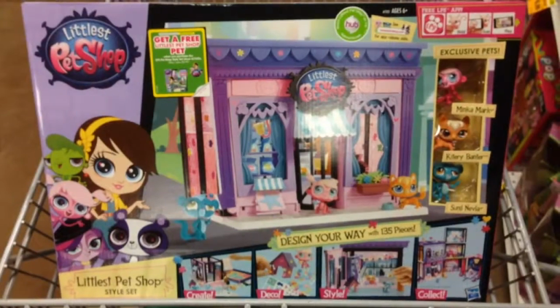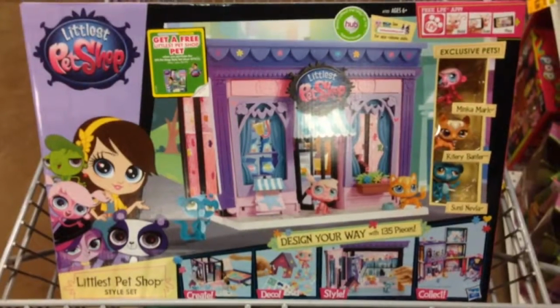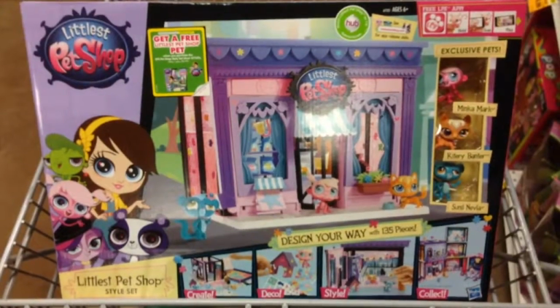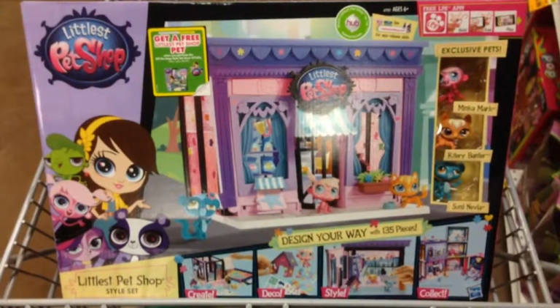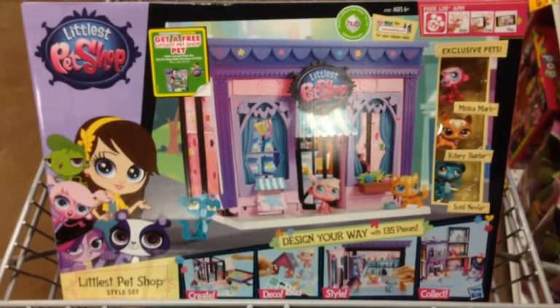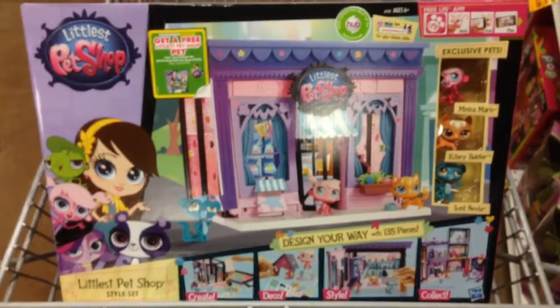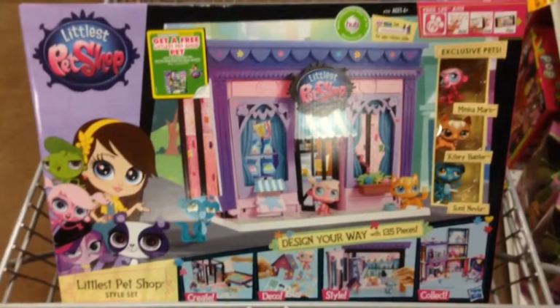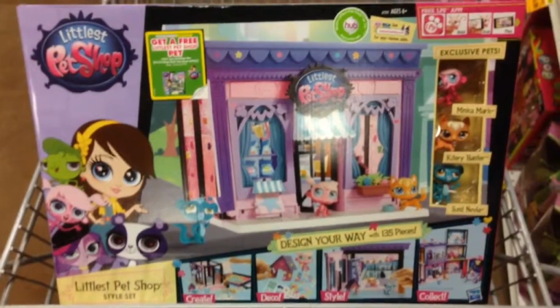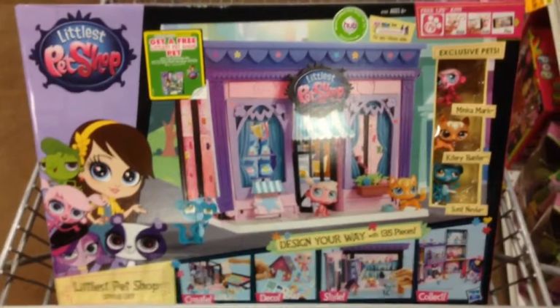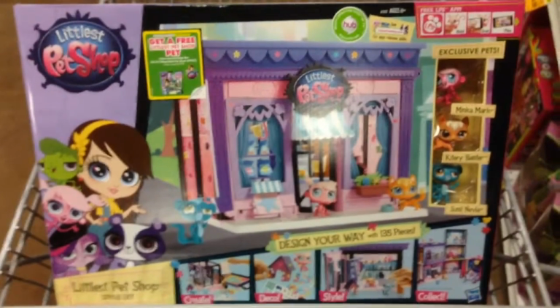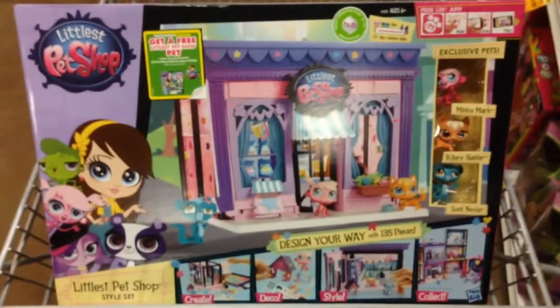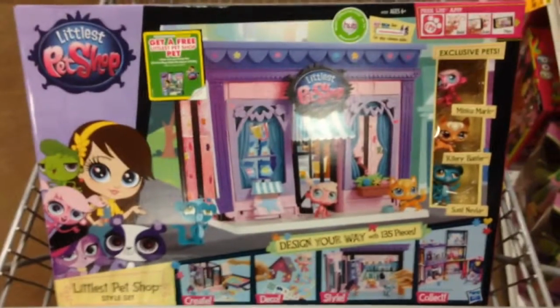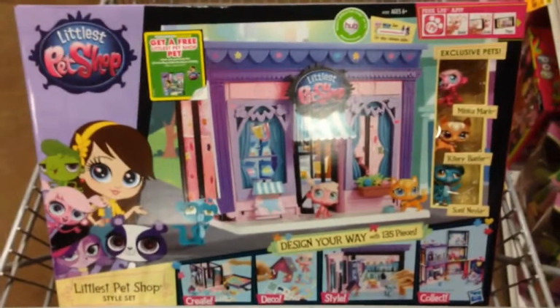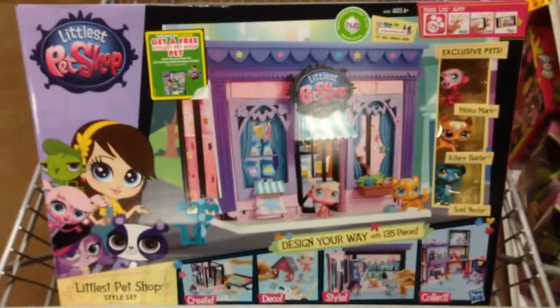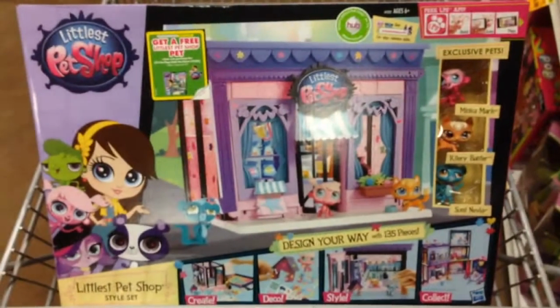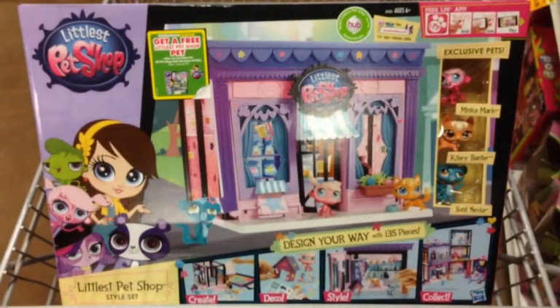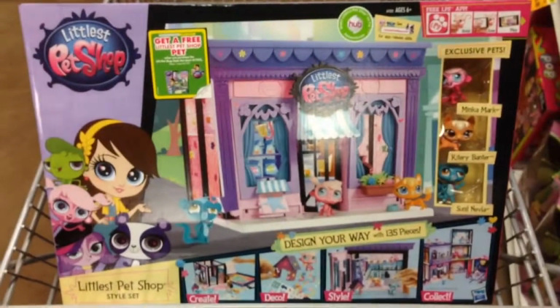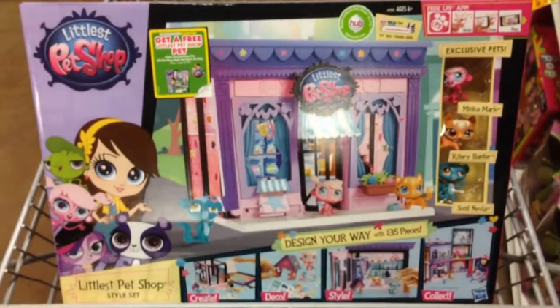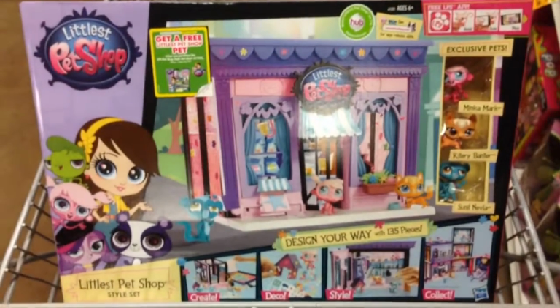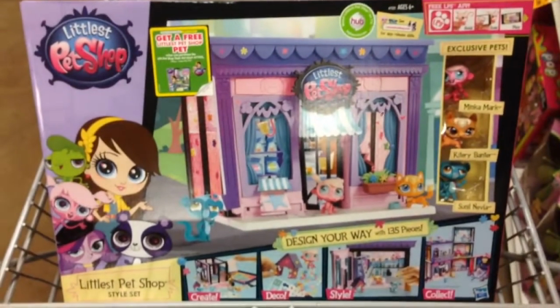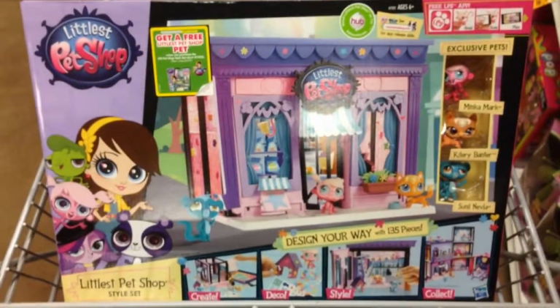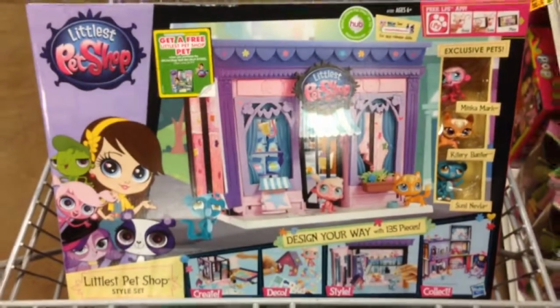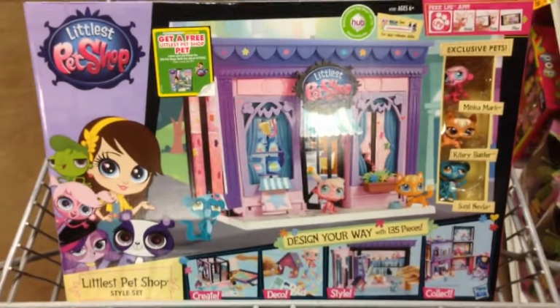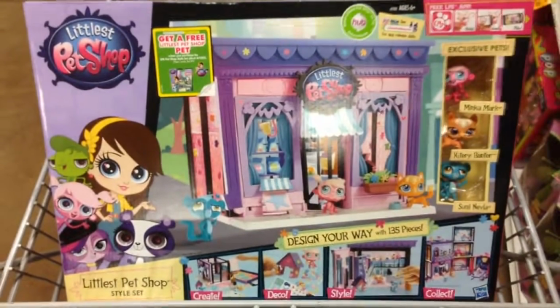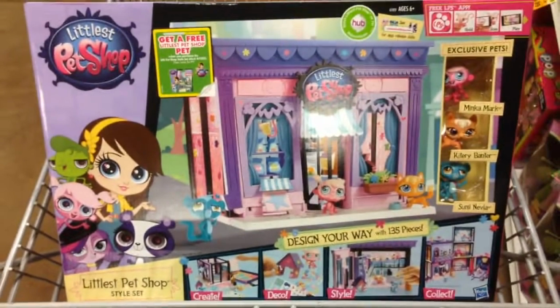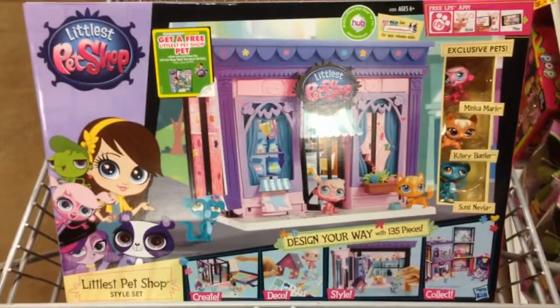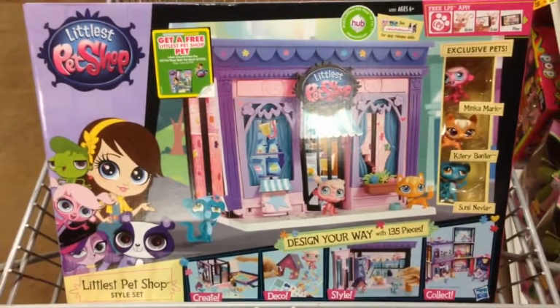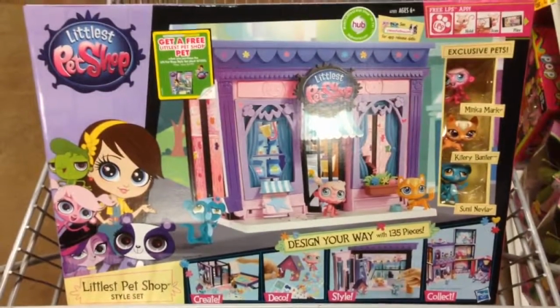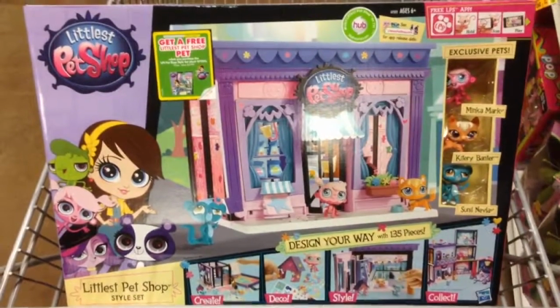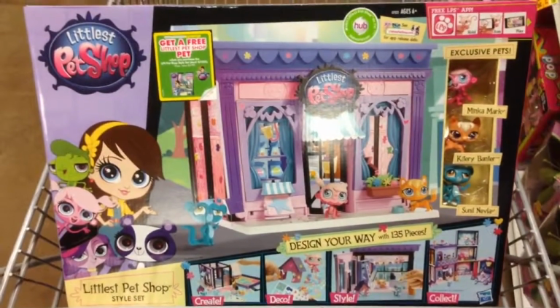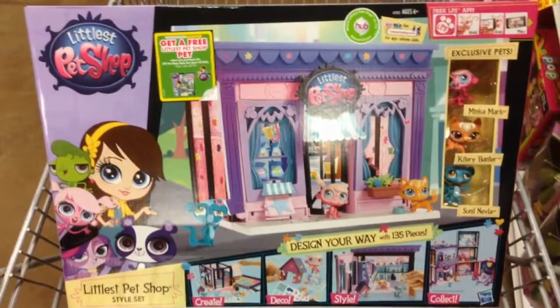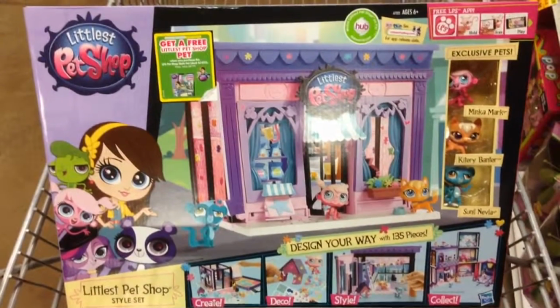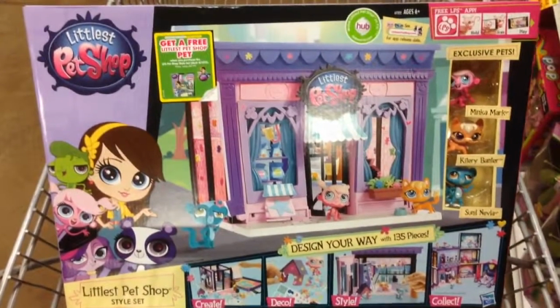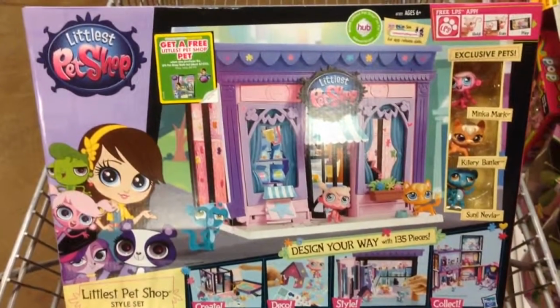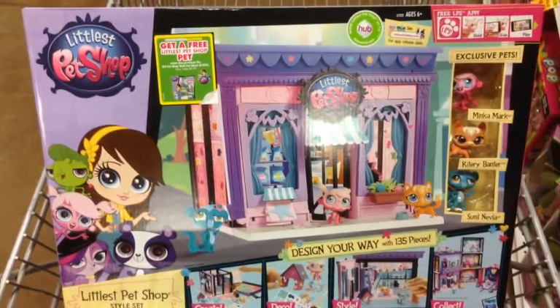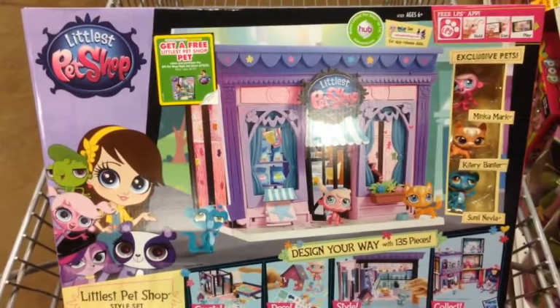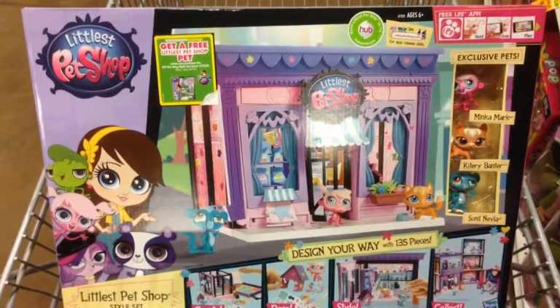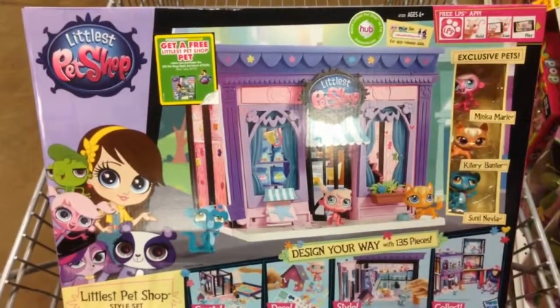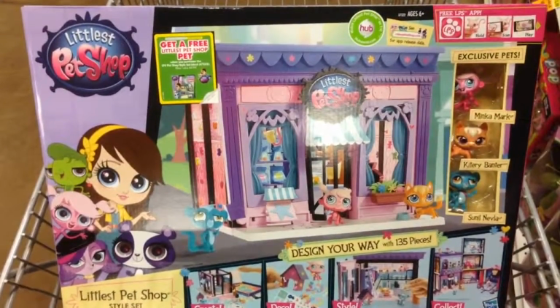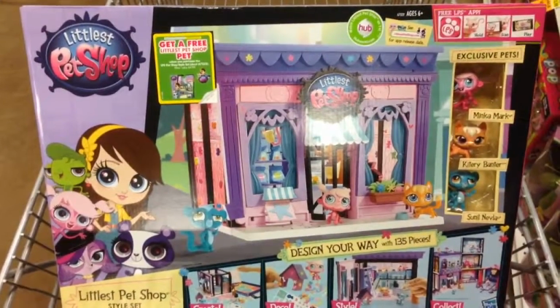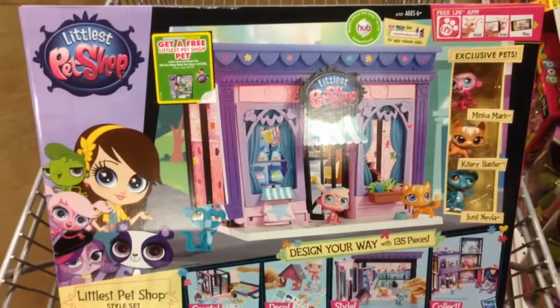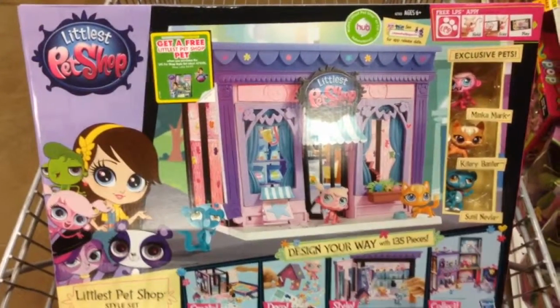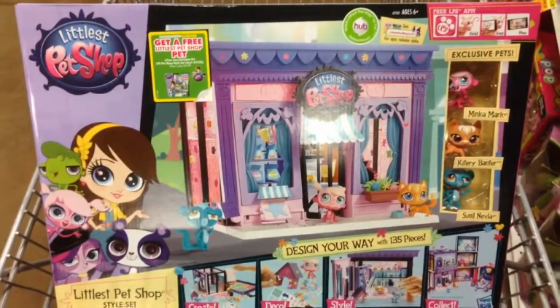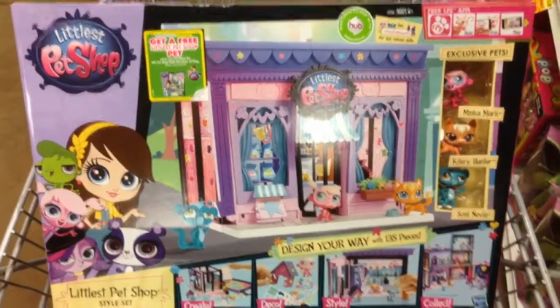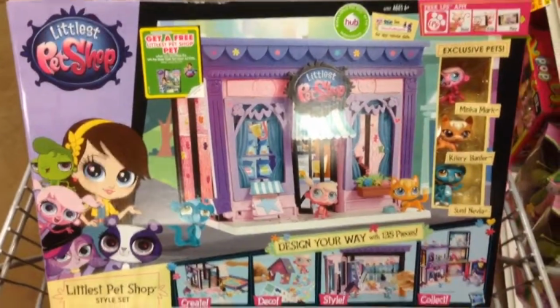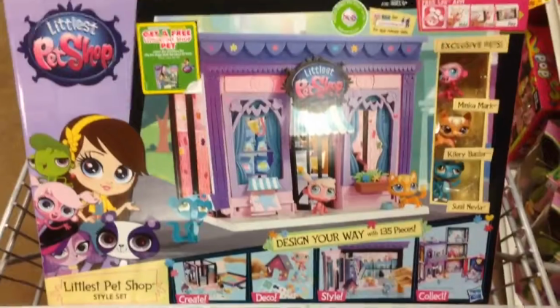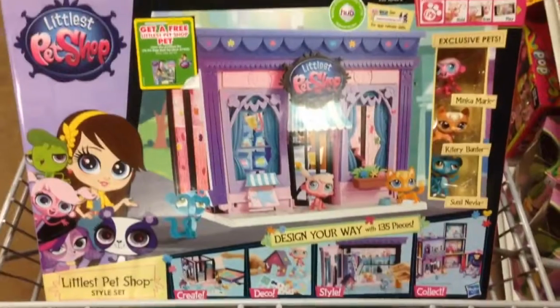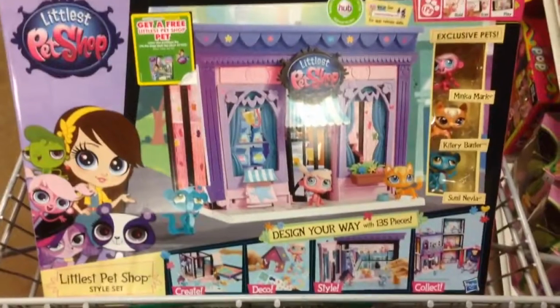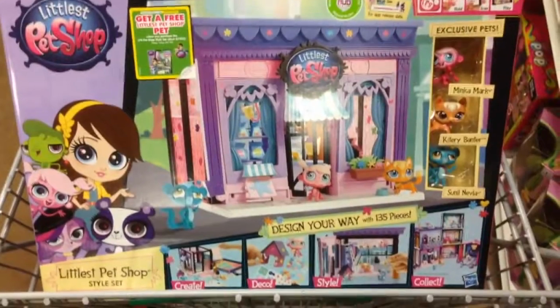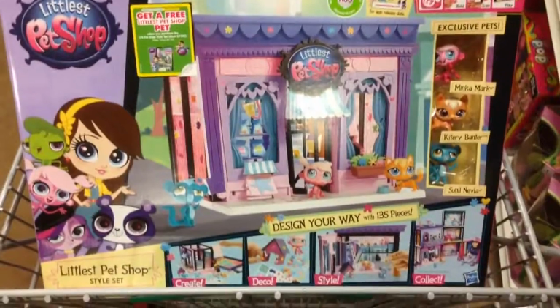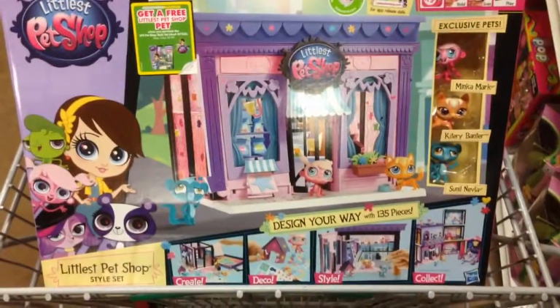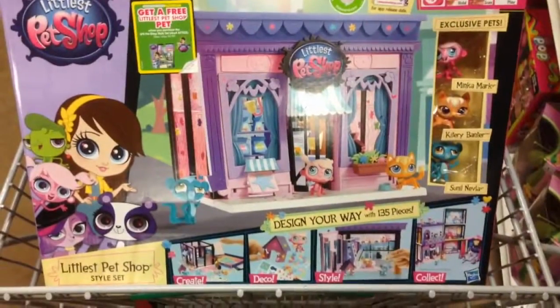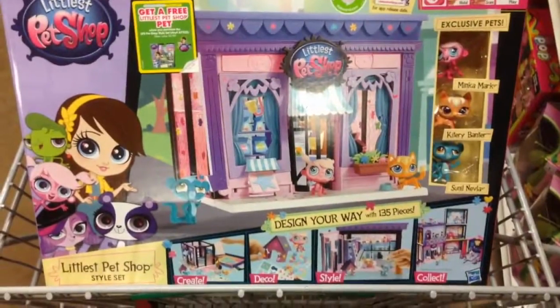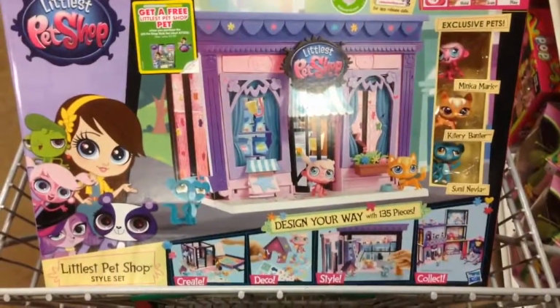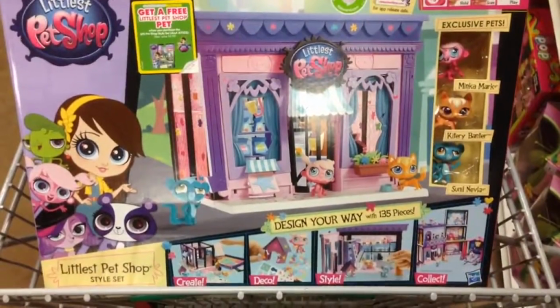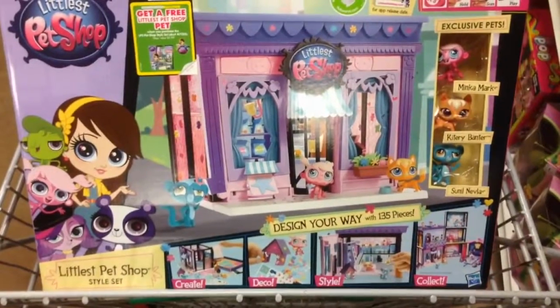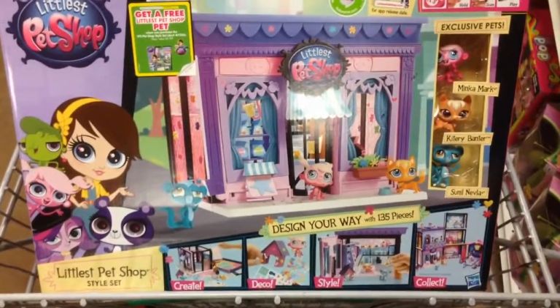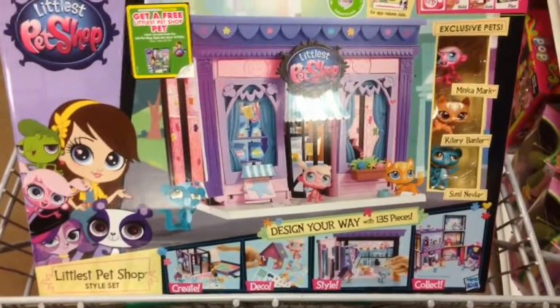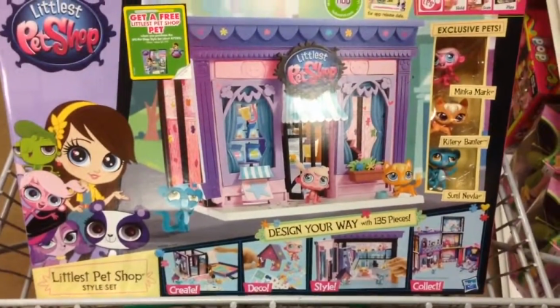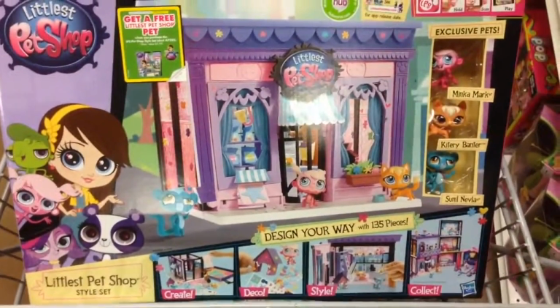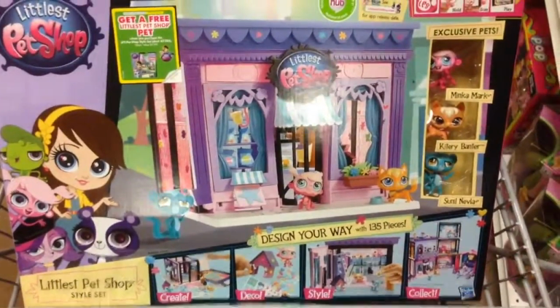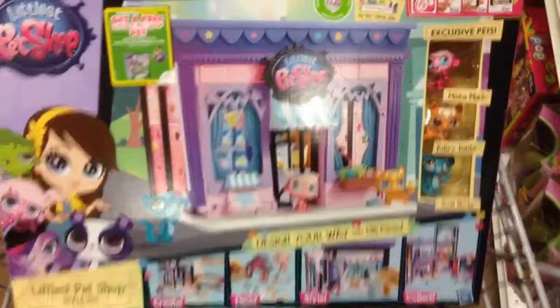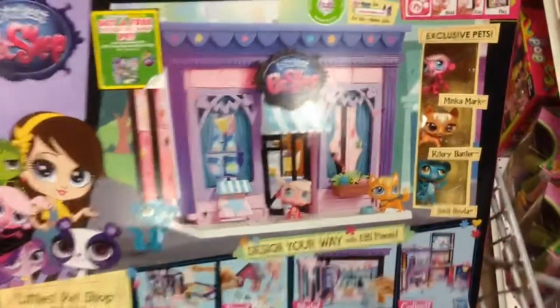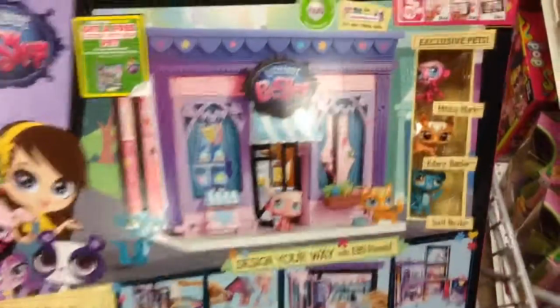Hey guys, welcome back to Top Shelf Toys. Look at what I have here — this is the Littlest Pet Shop style set.